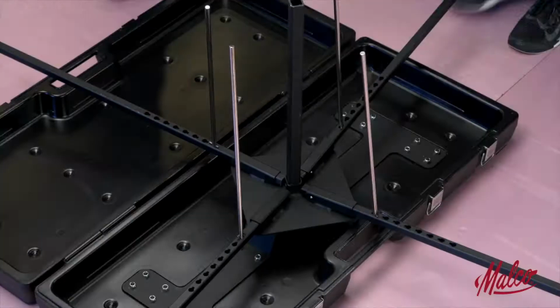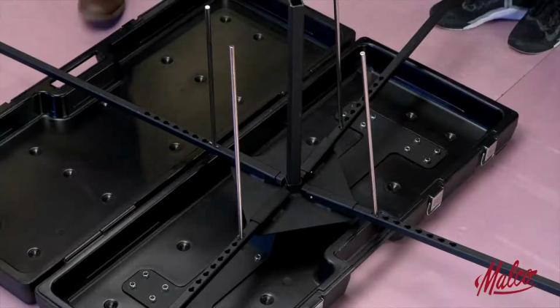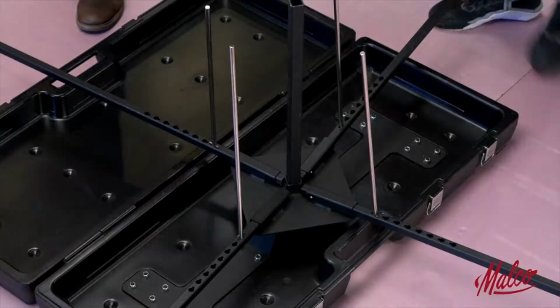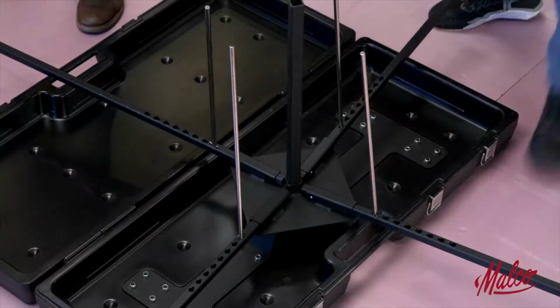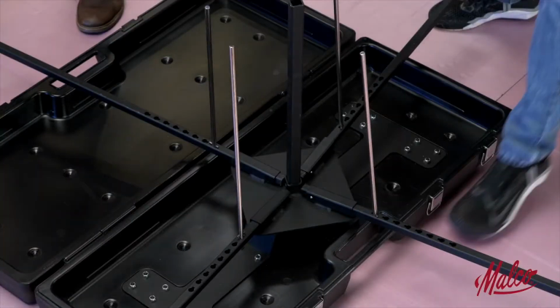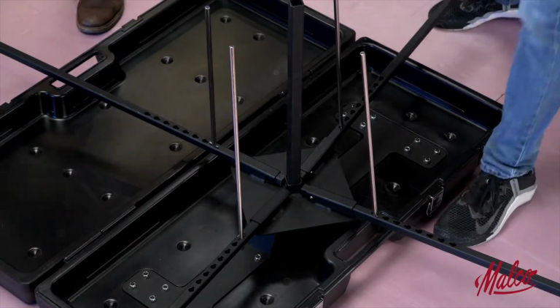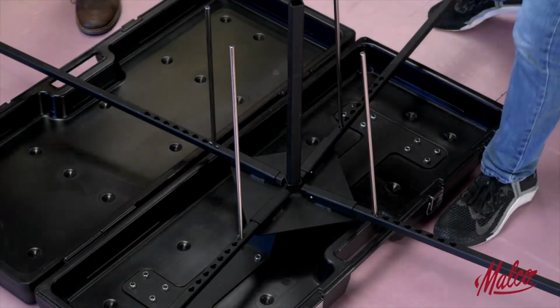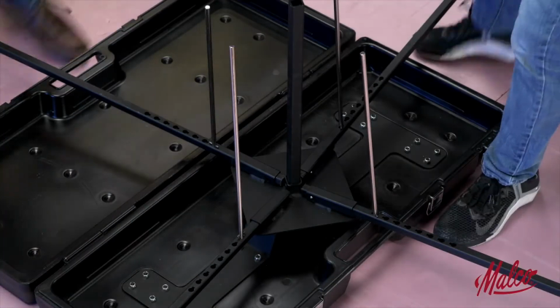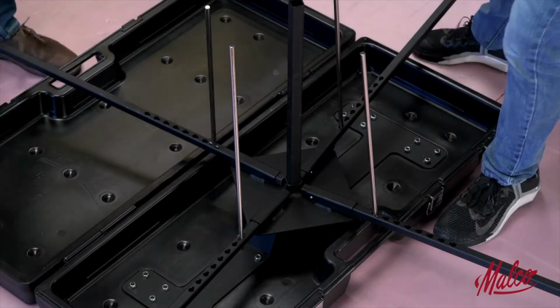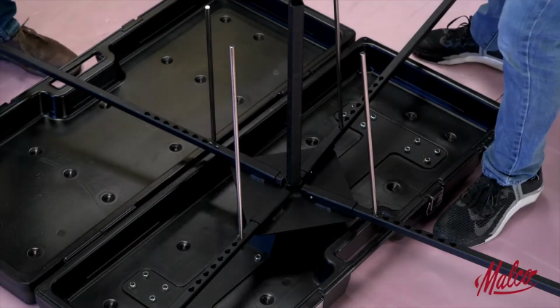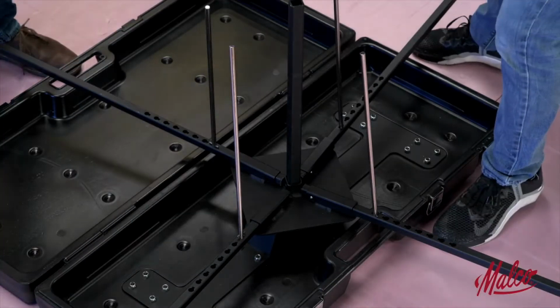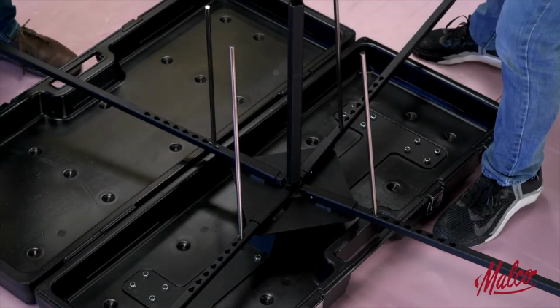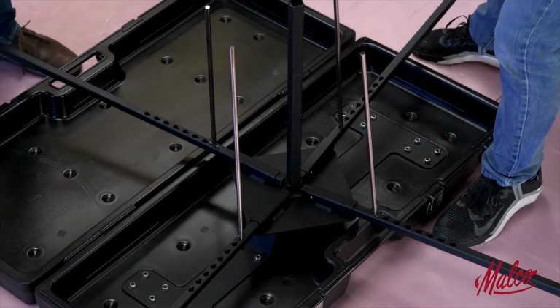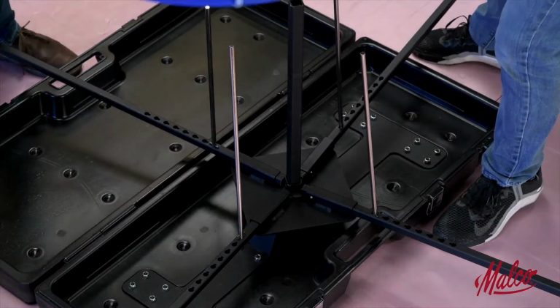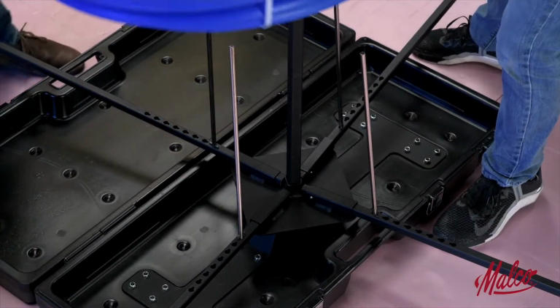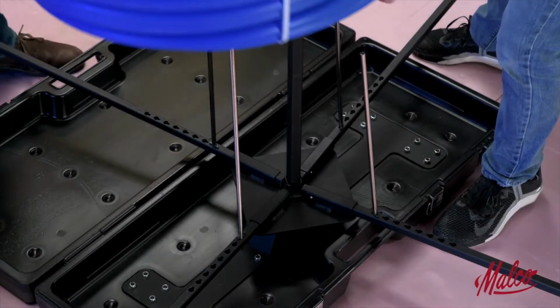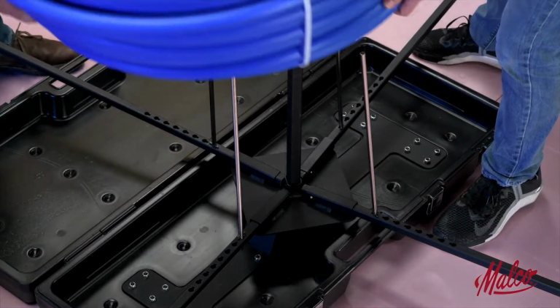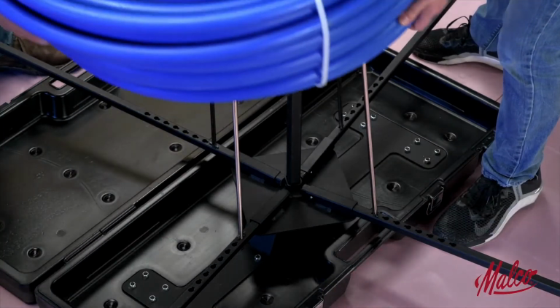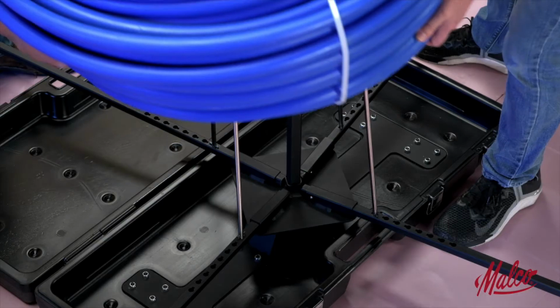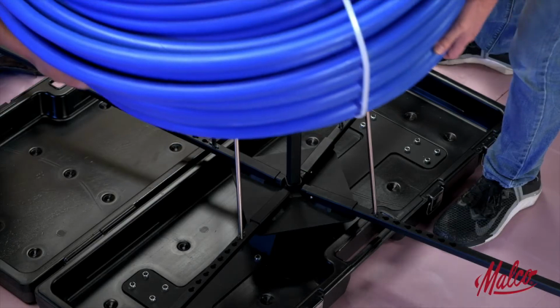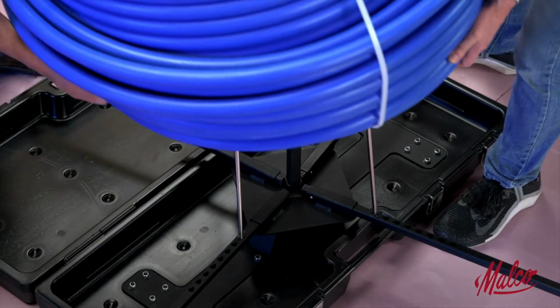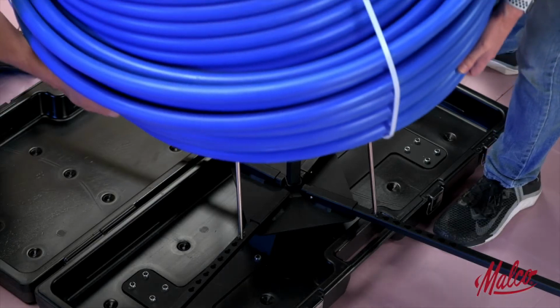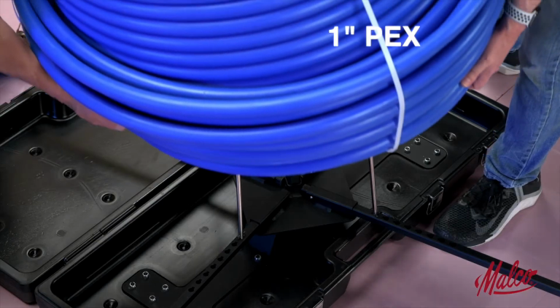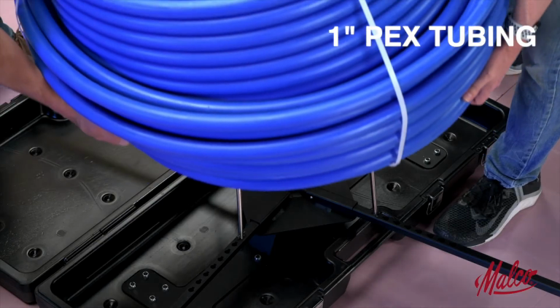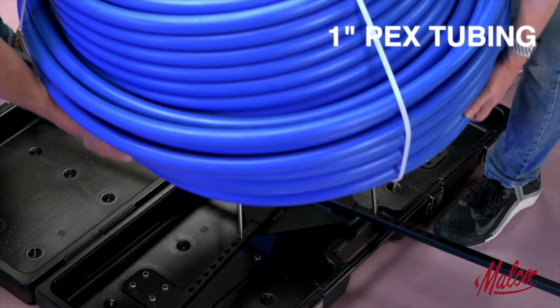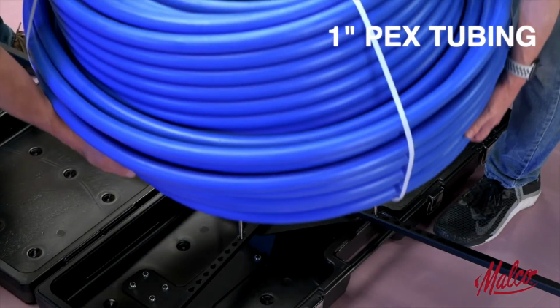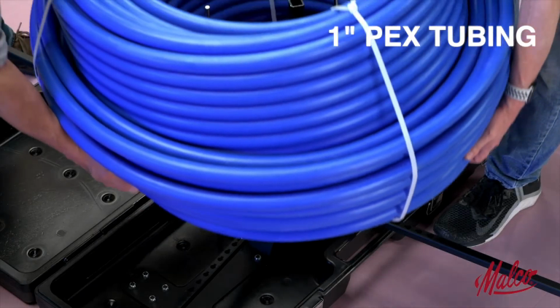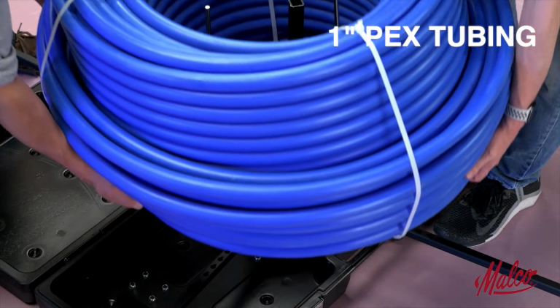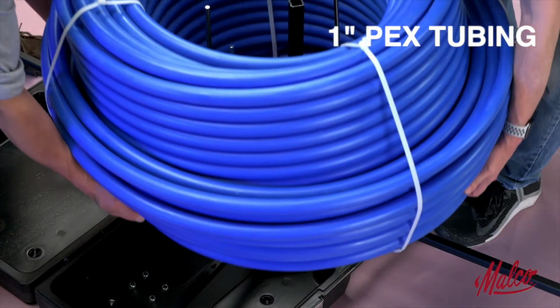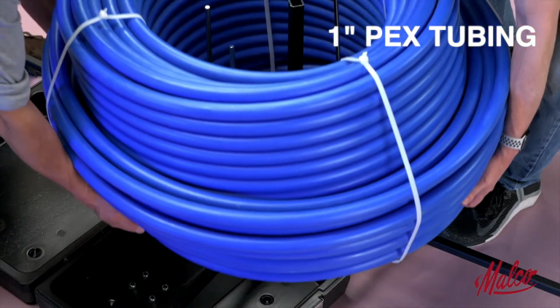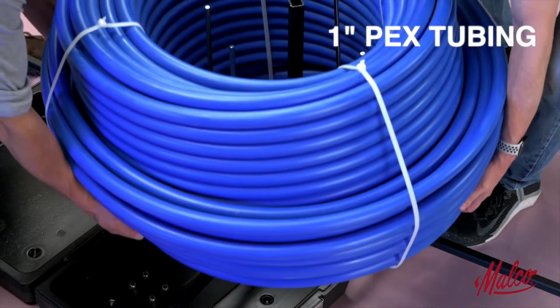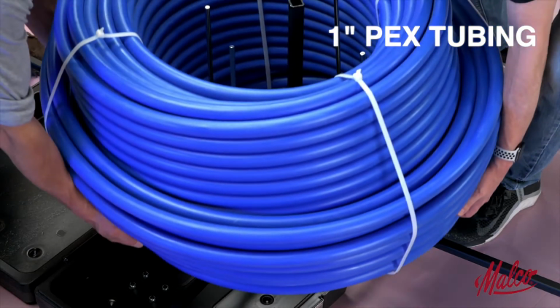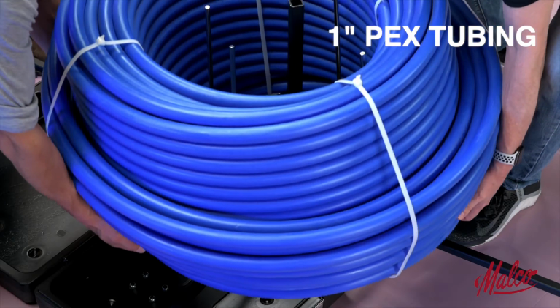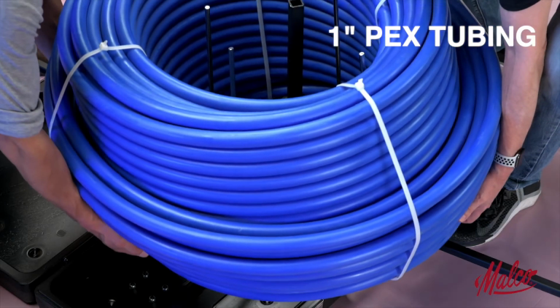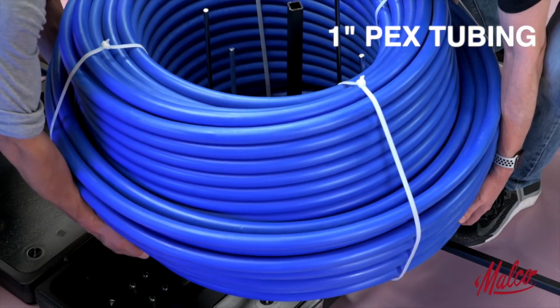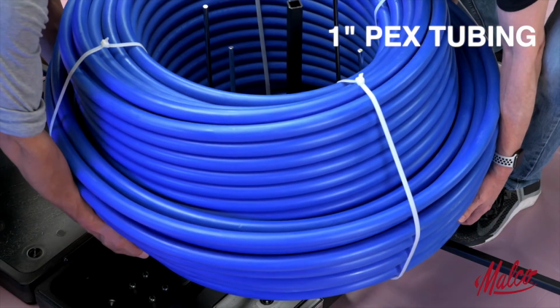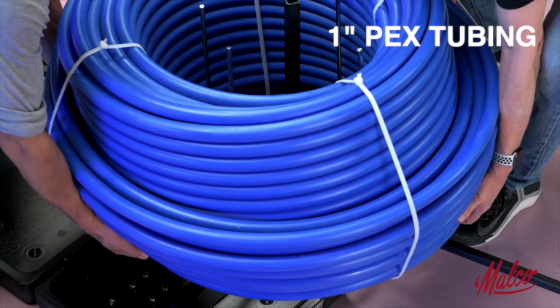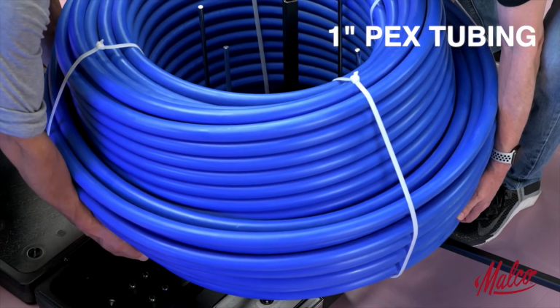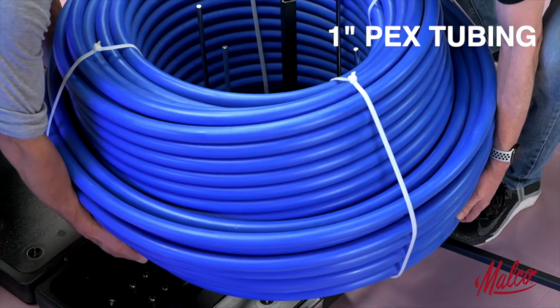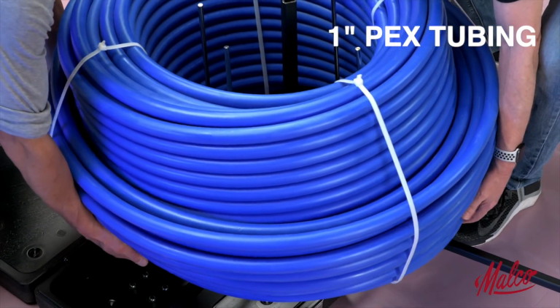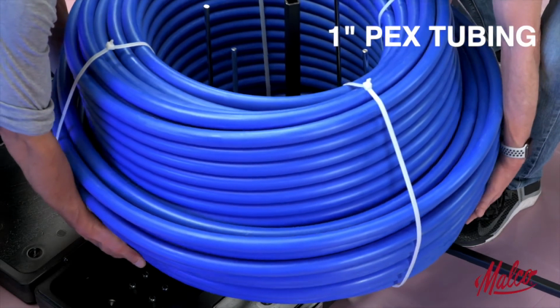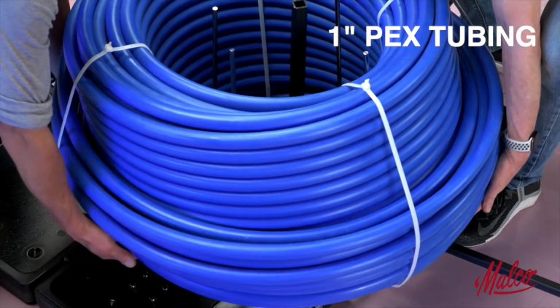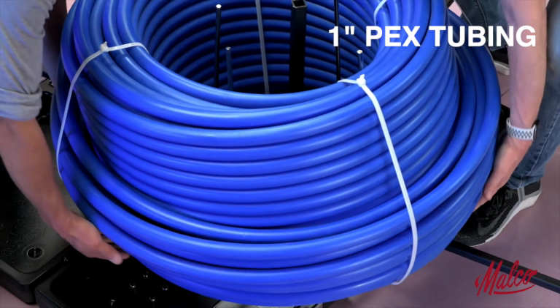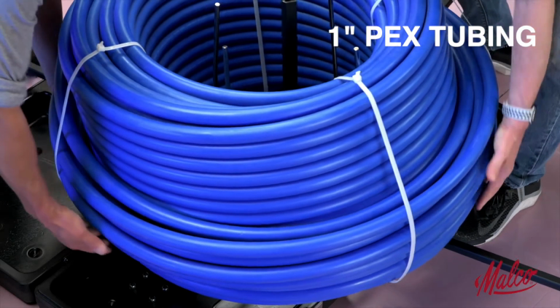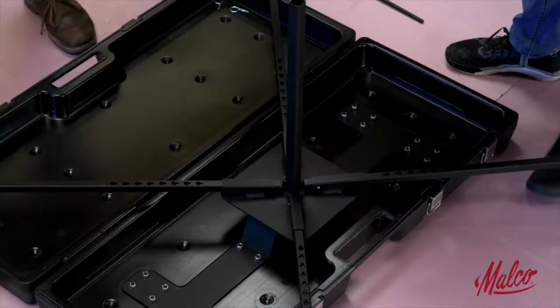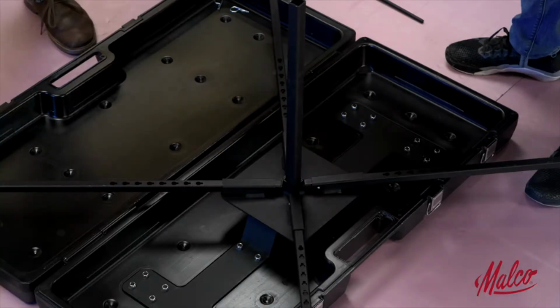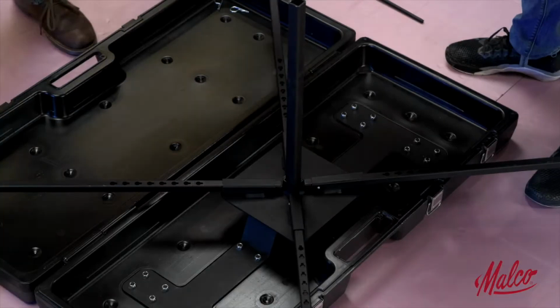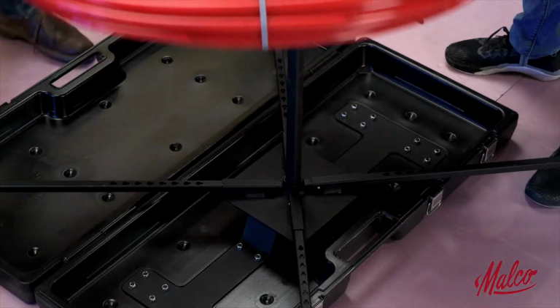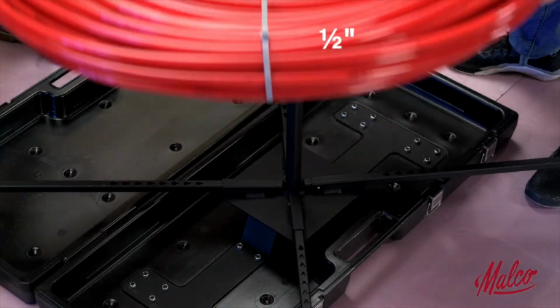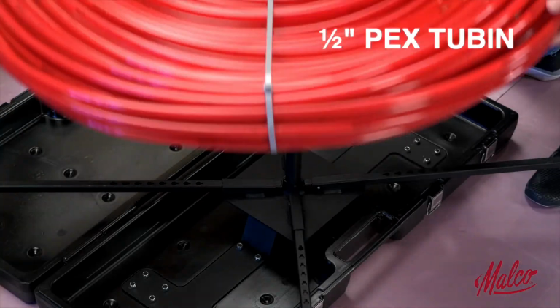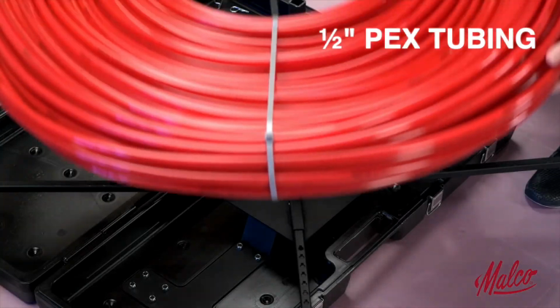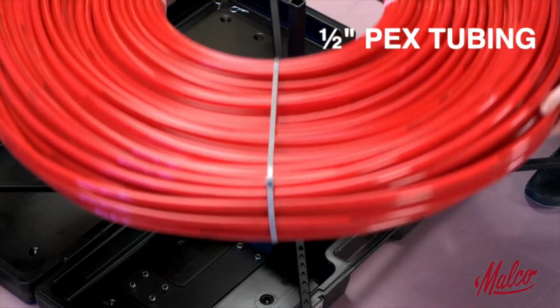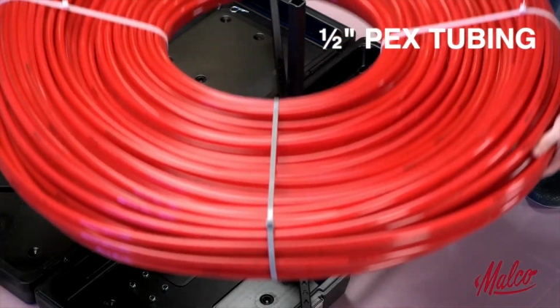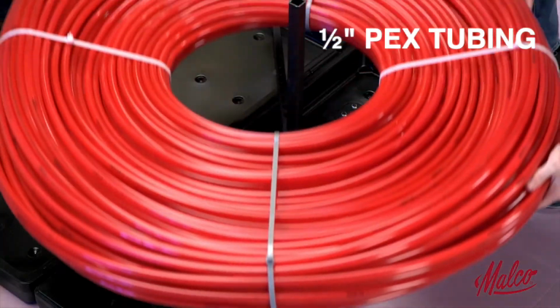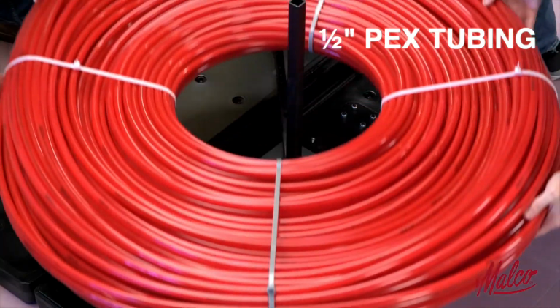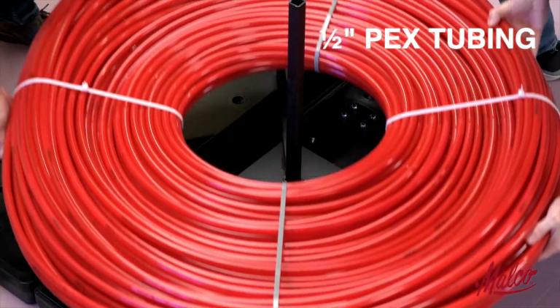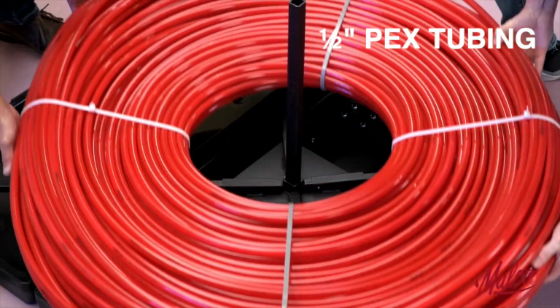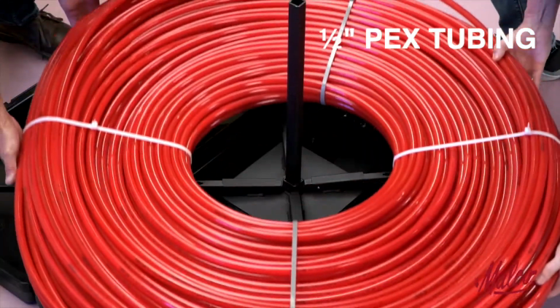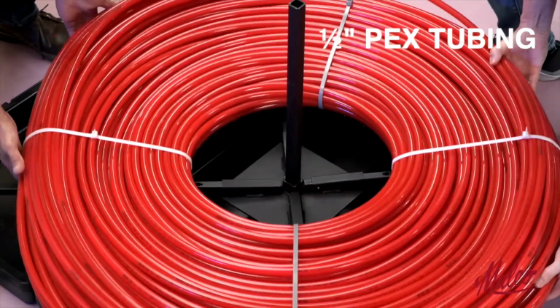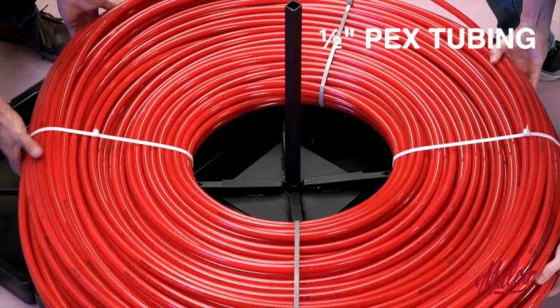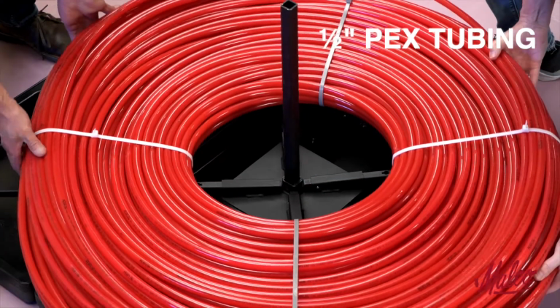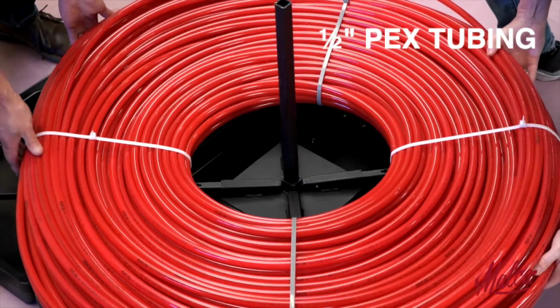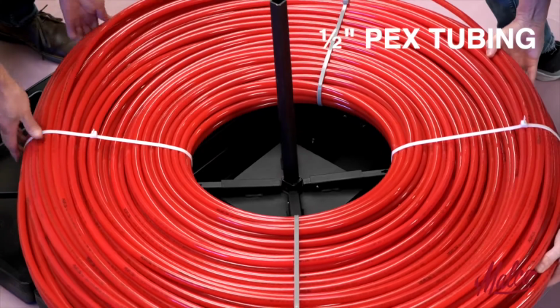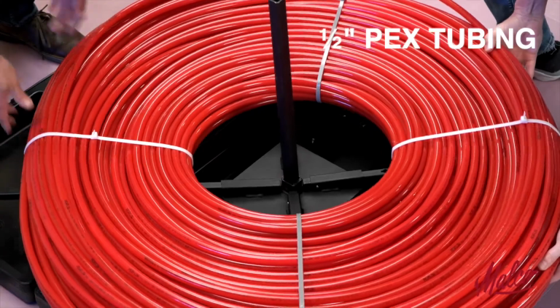Constructed with durable steel components, the UC1 supports 500 foot coils of 1 inch PEX tubing or thousand foot coils of half inch.